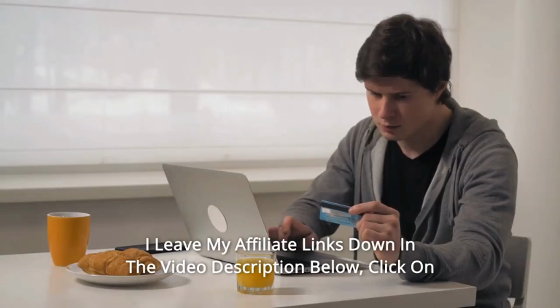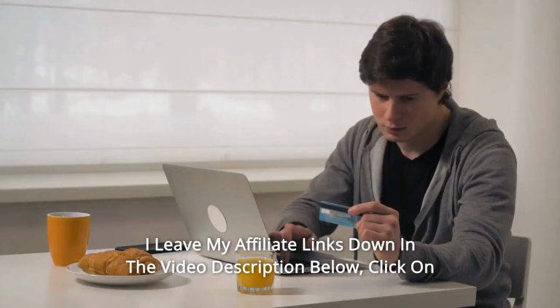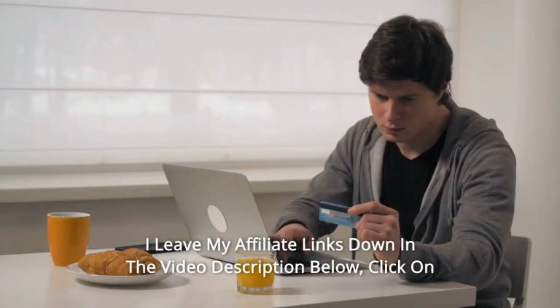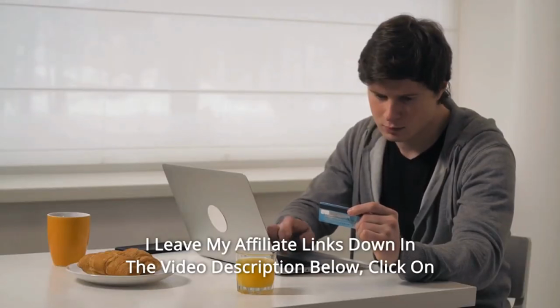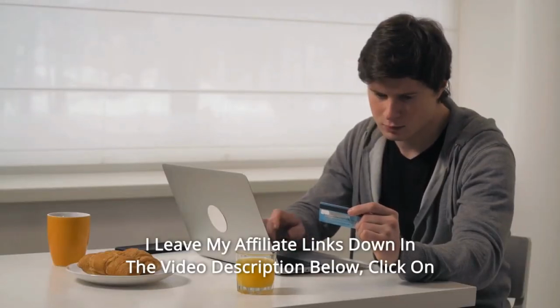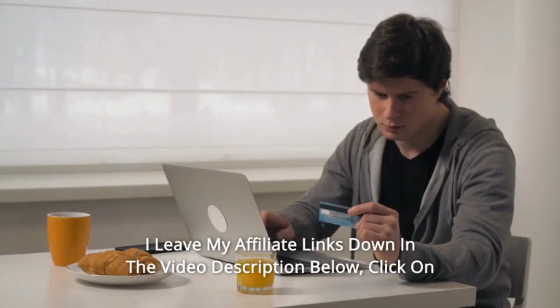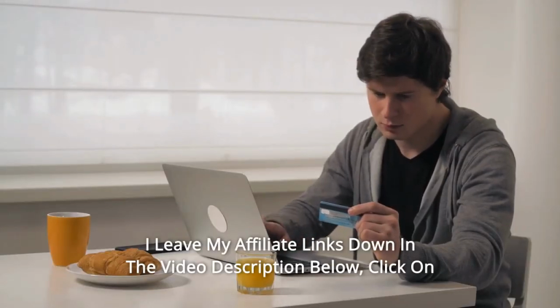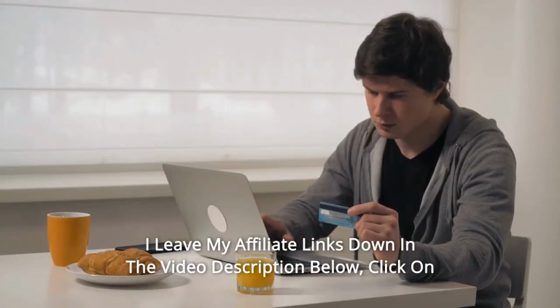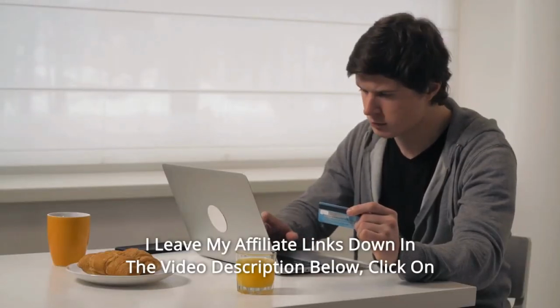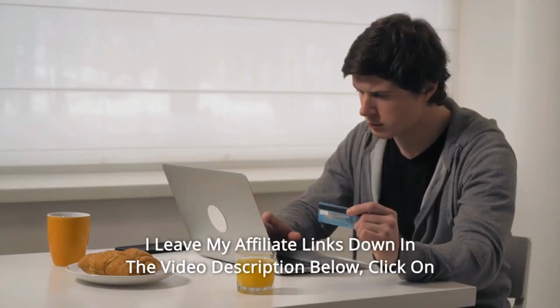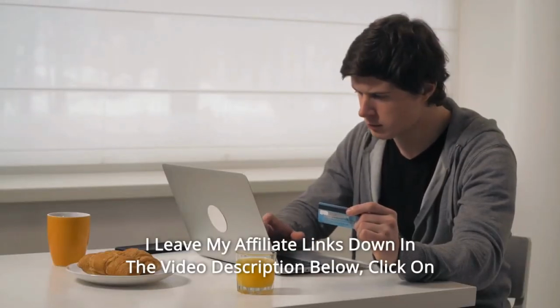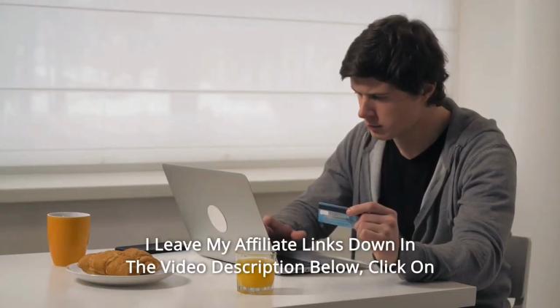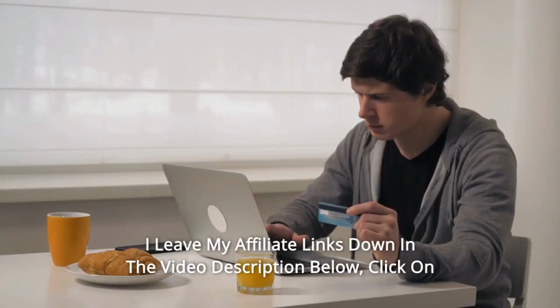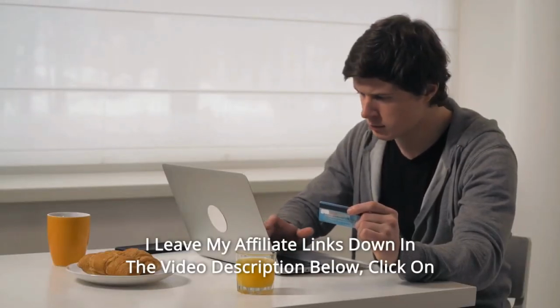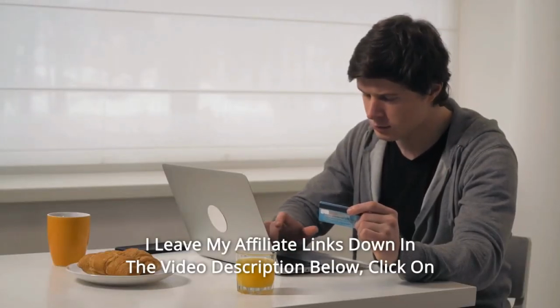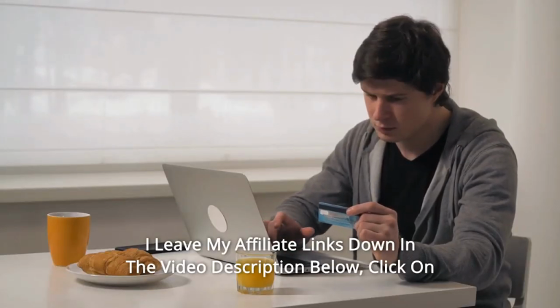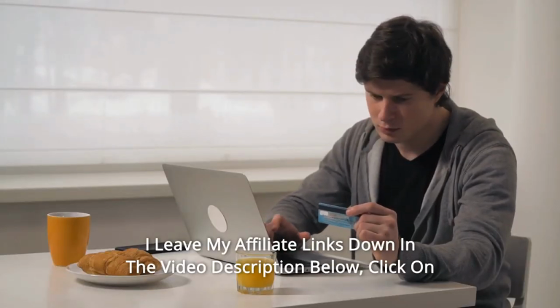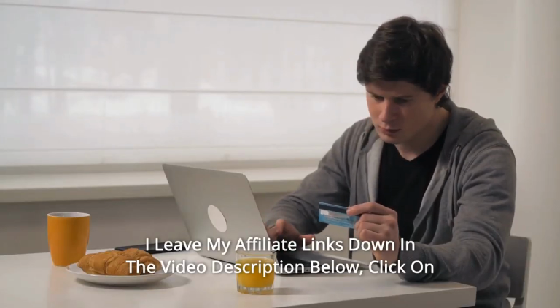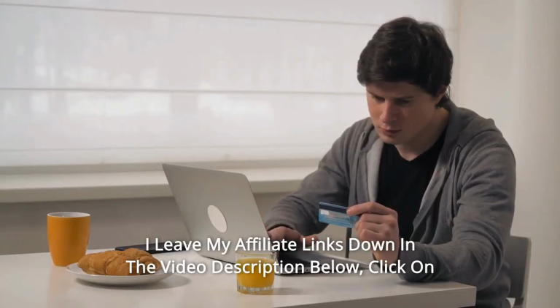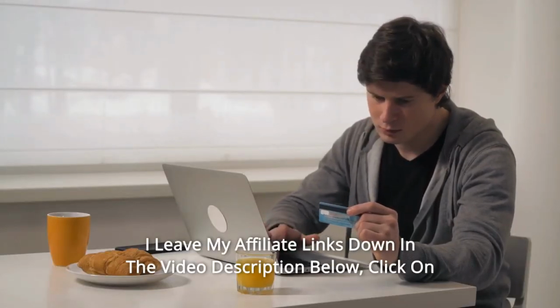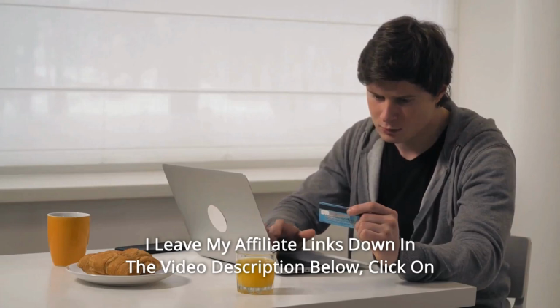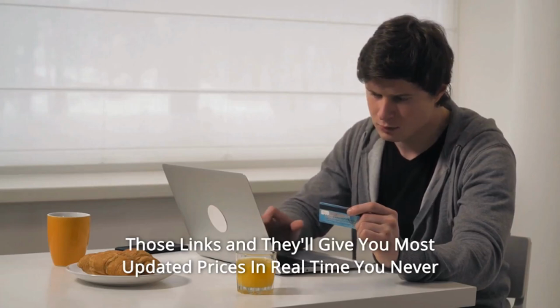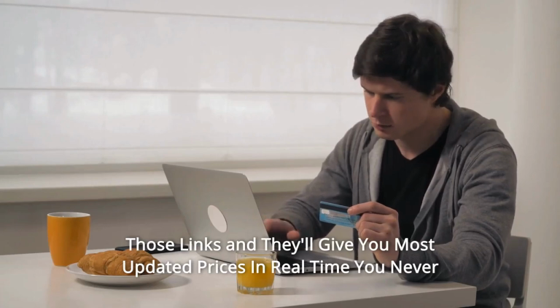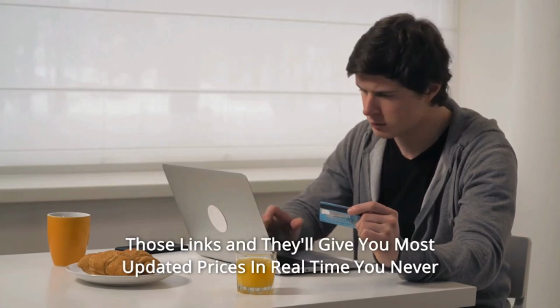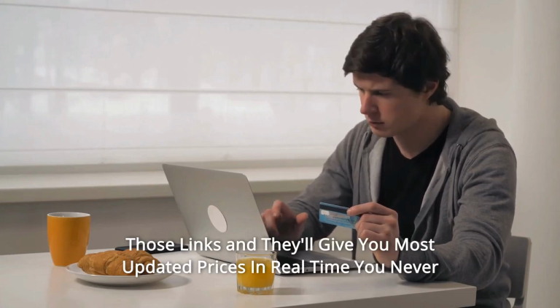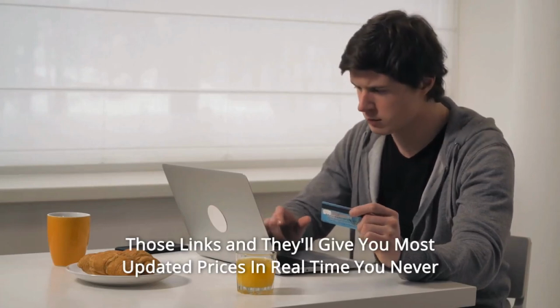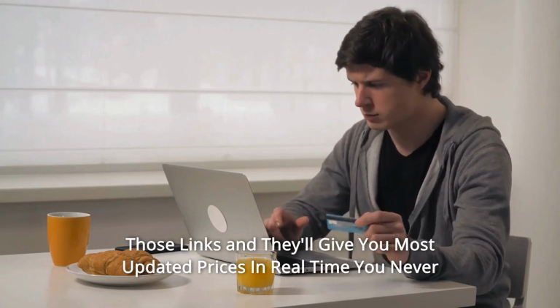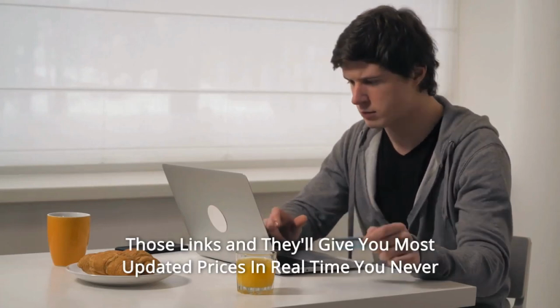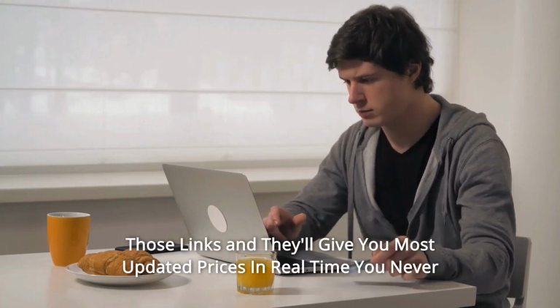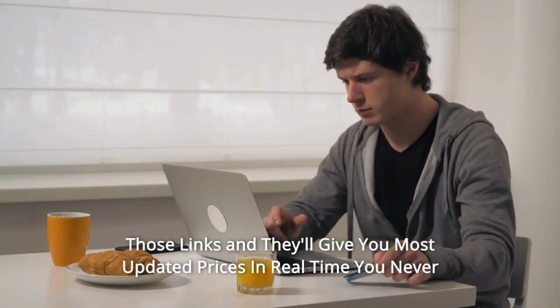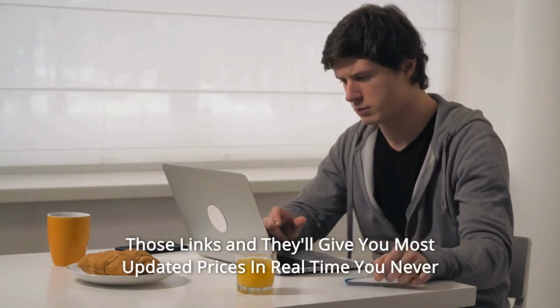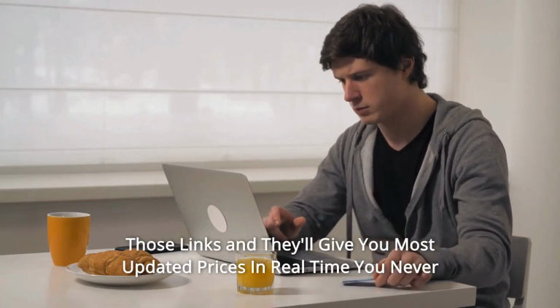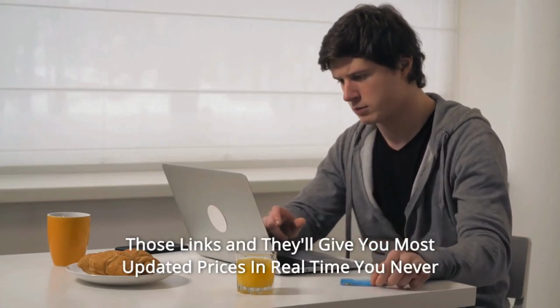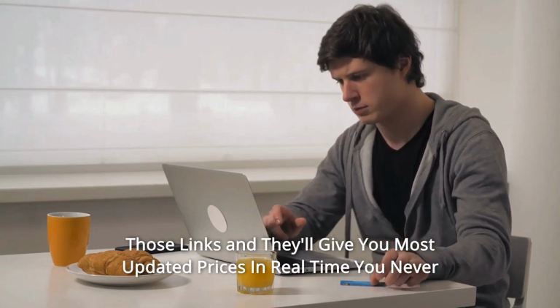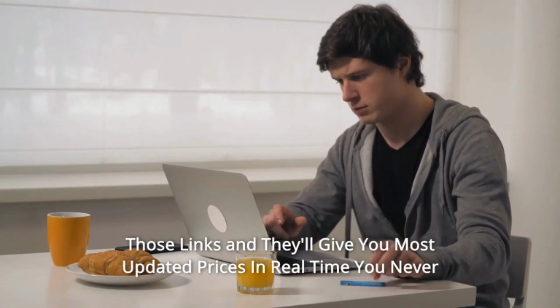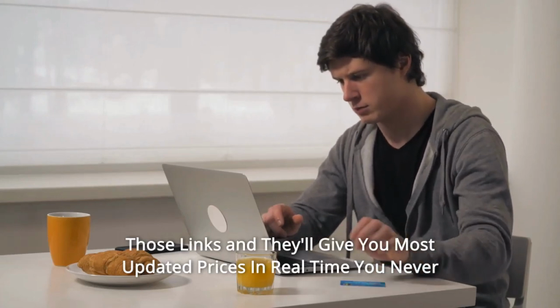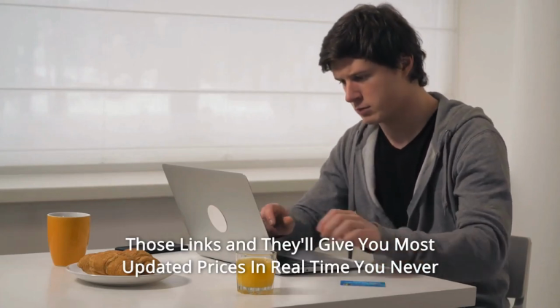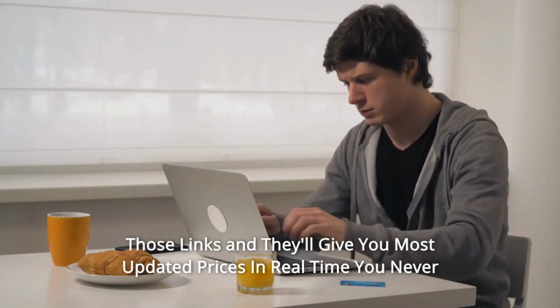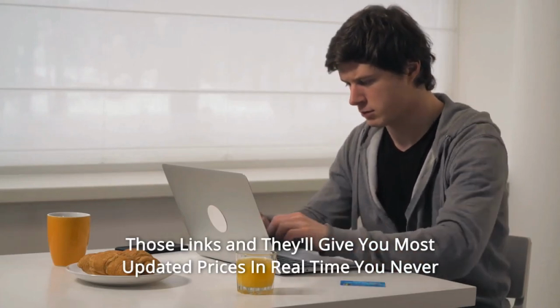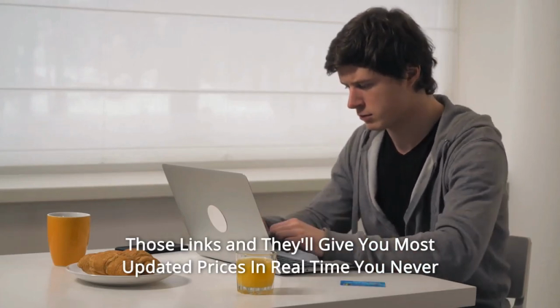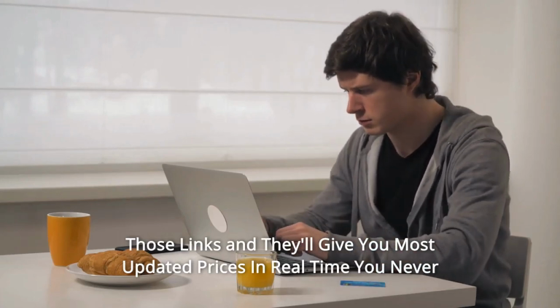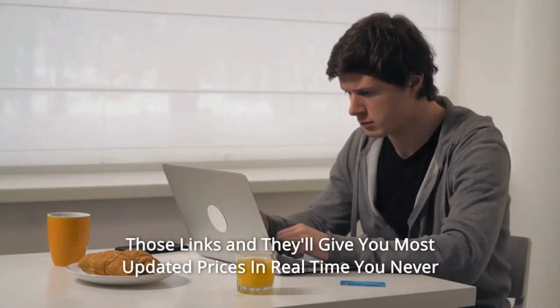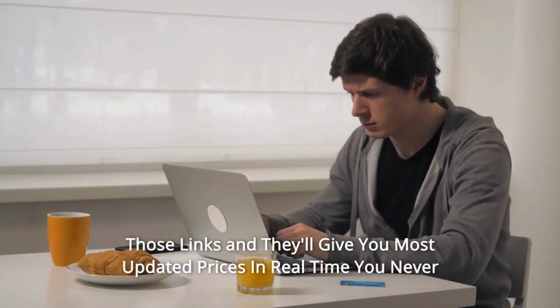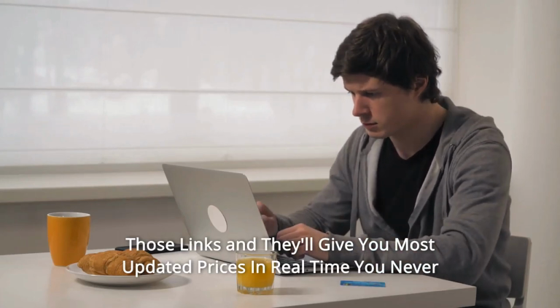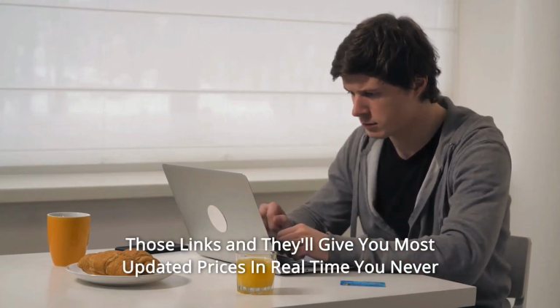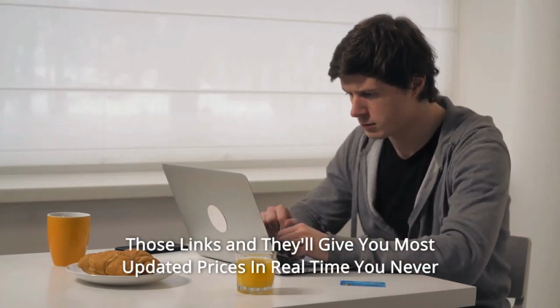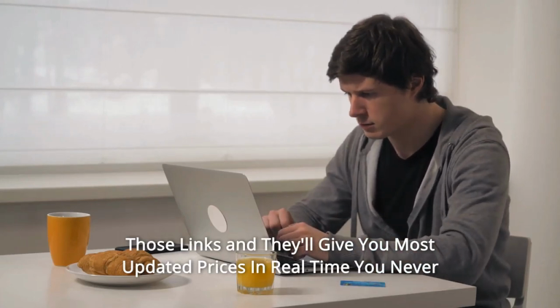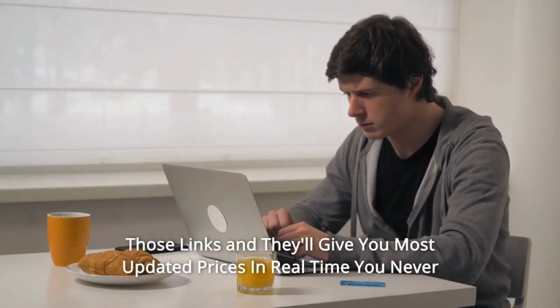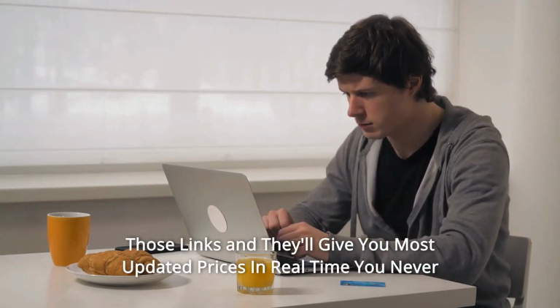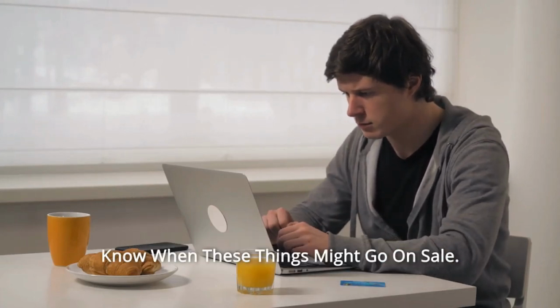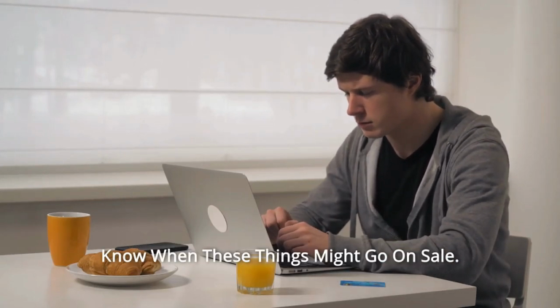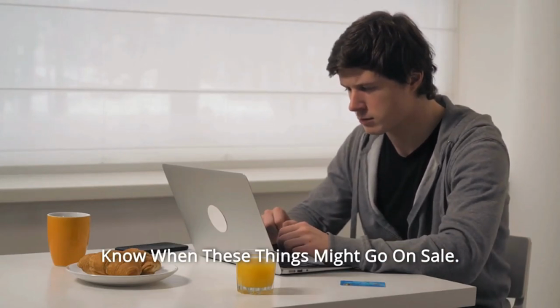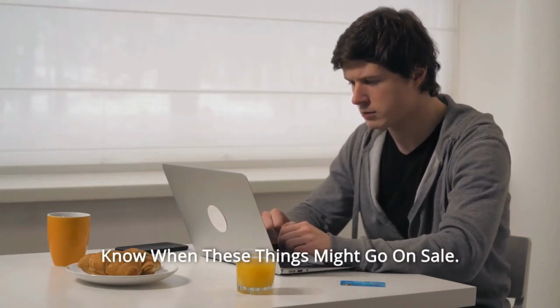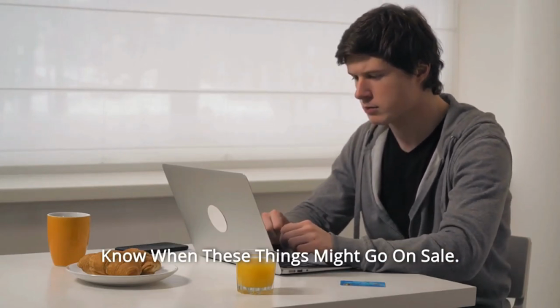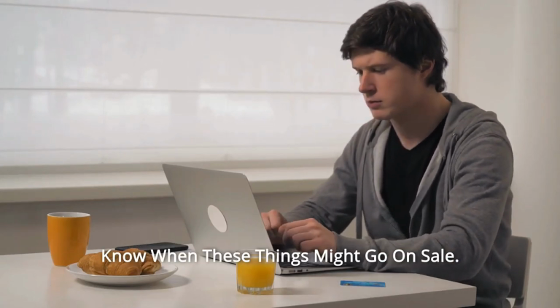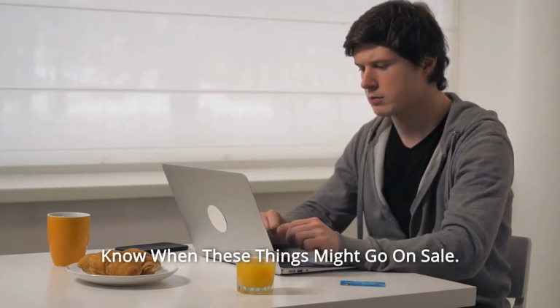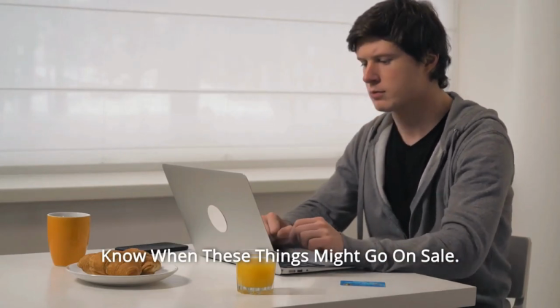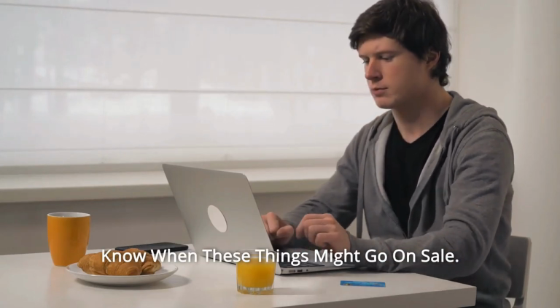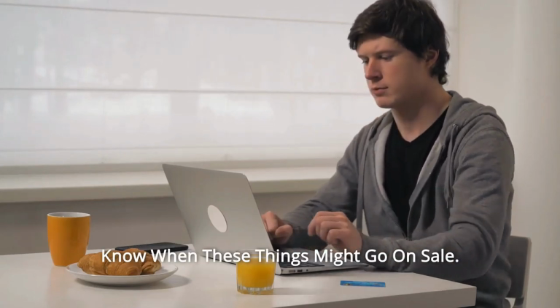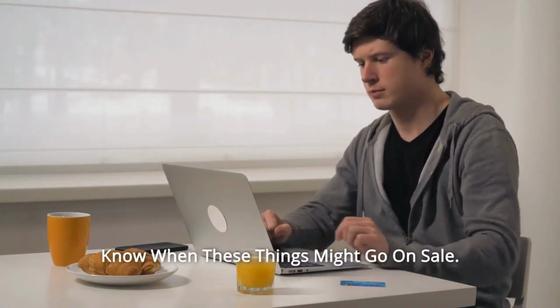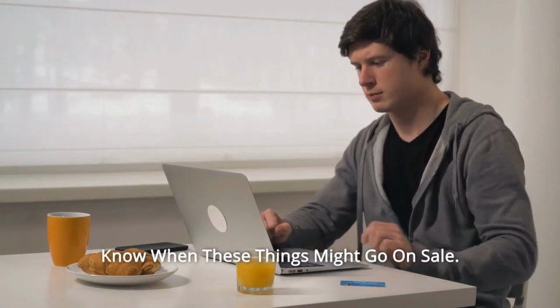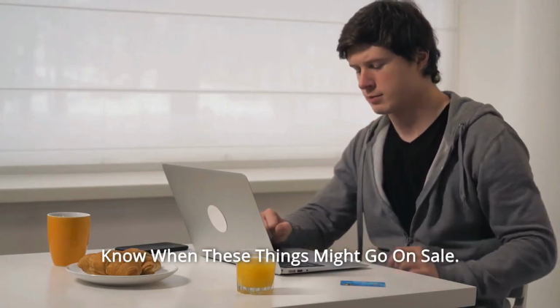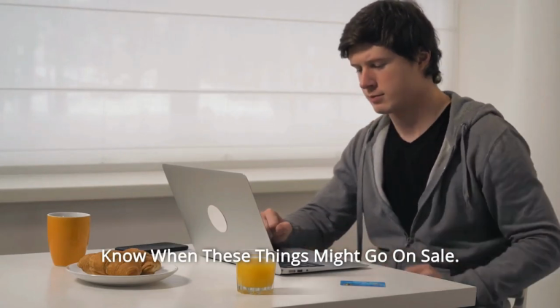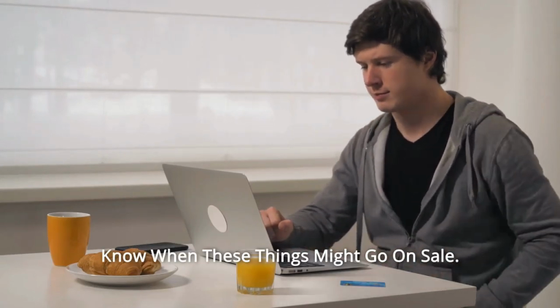I leave my affiliate links down in the video description below. Click on those links and they'll give you the most updated prices in real time — you never know when these things might go on sale.